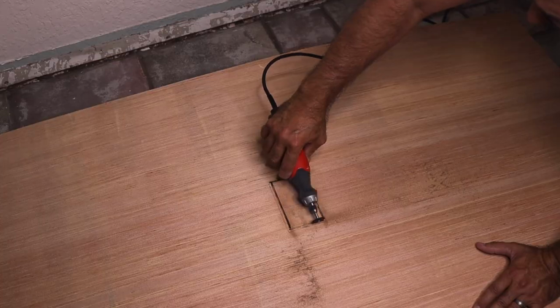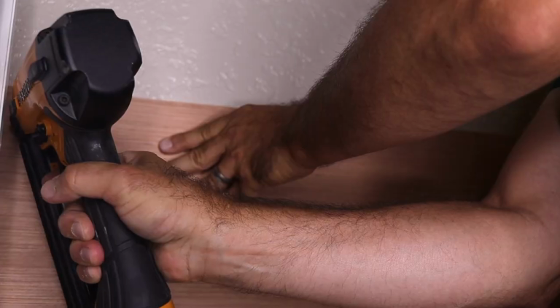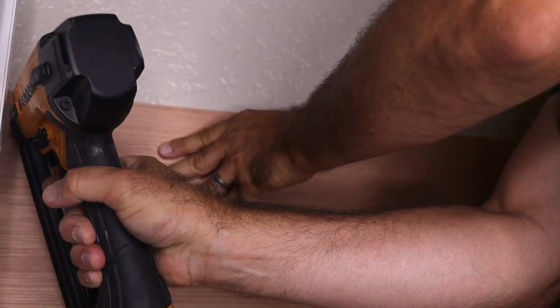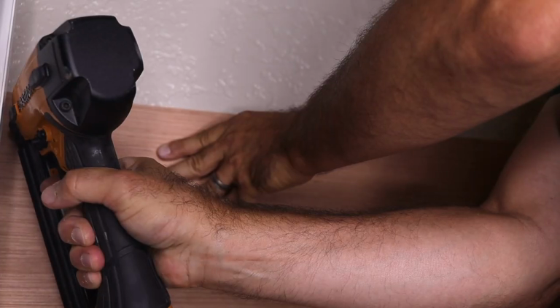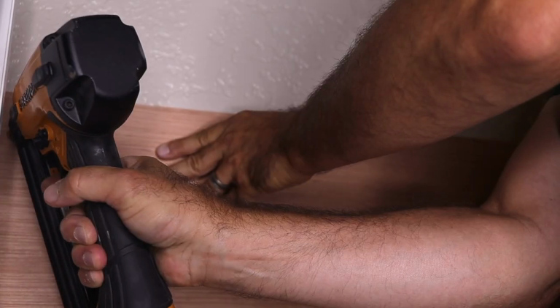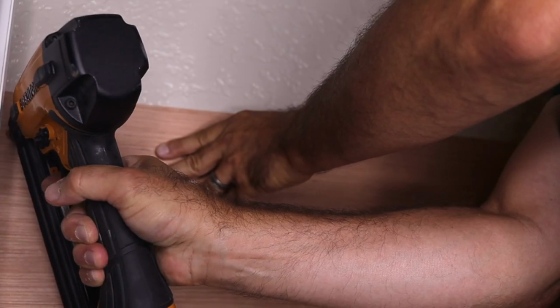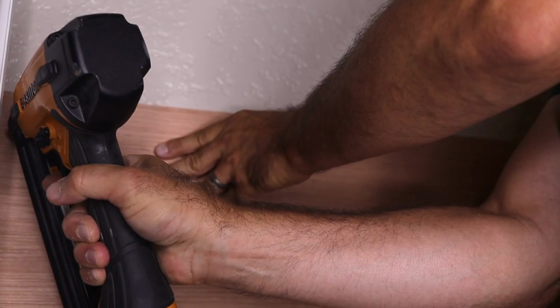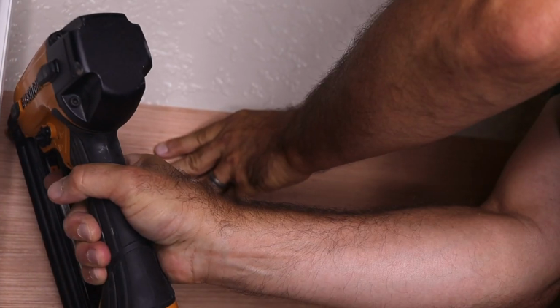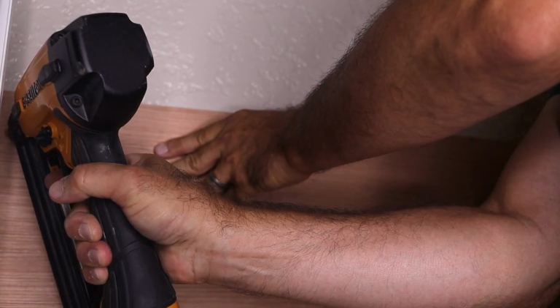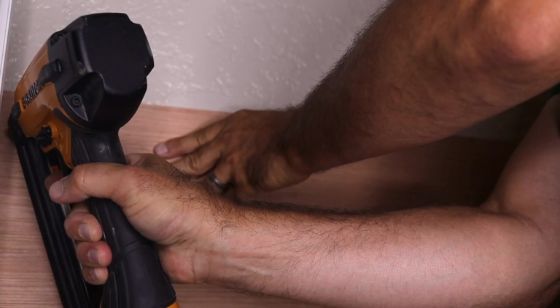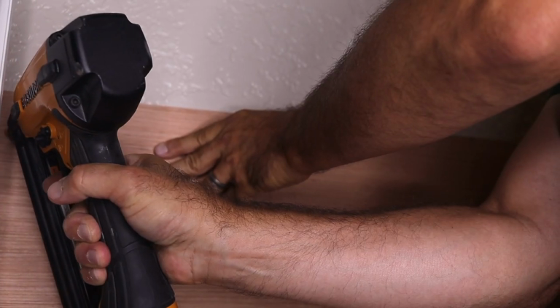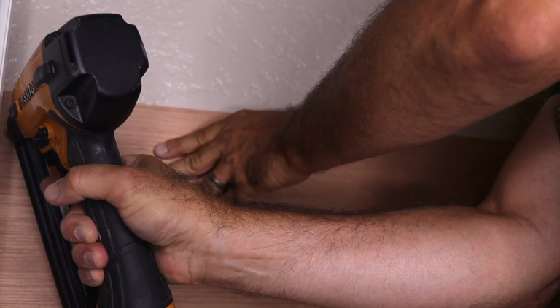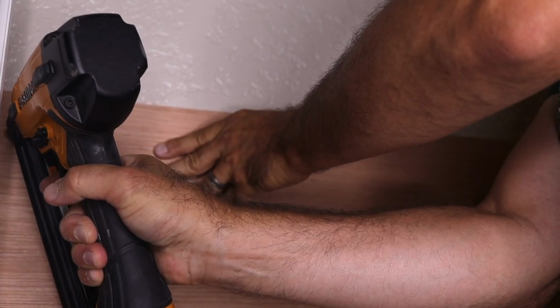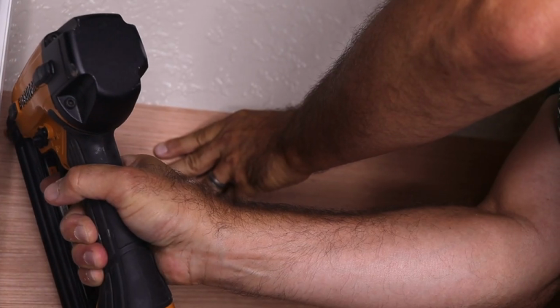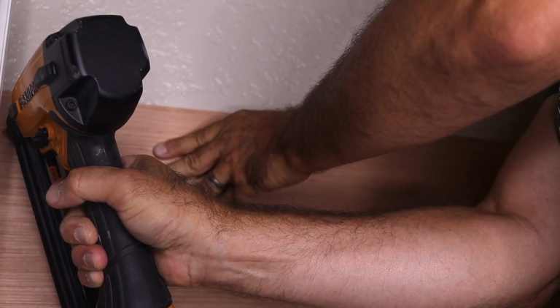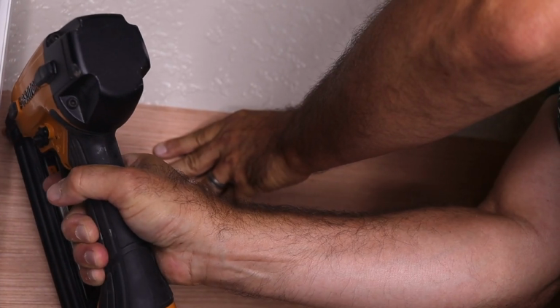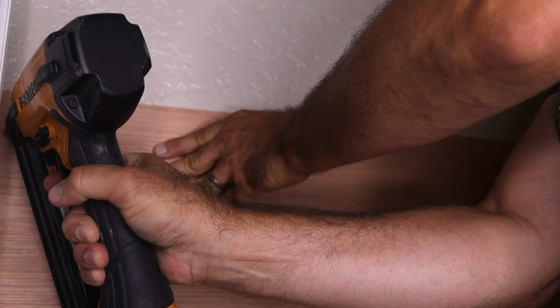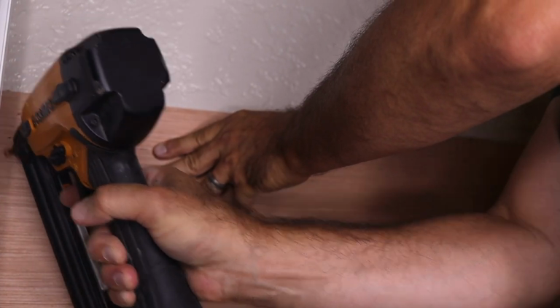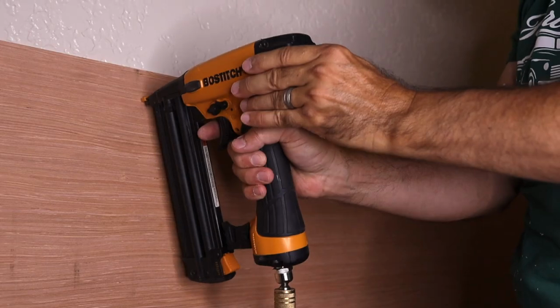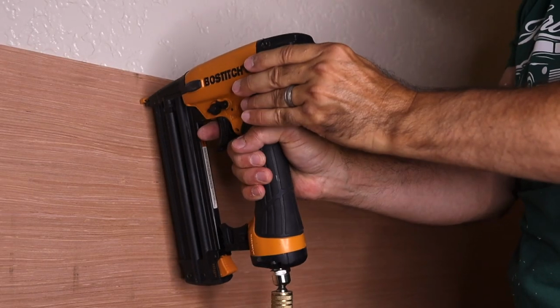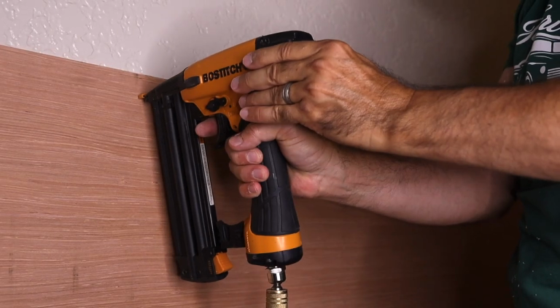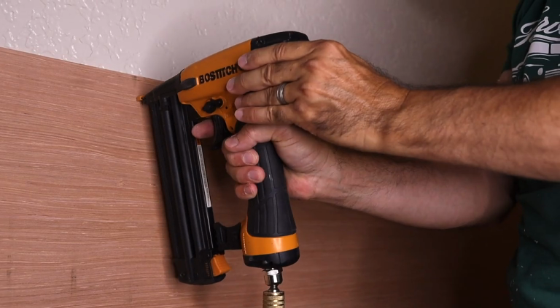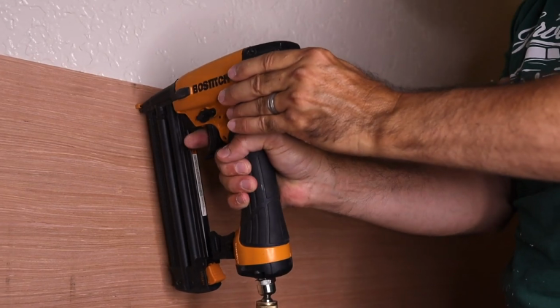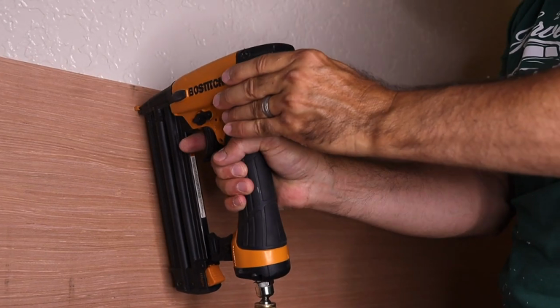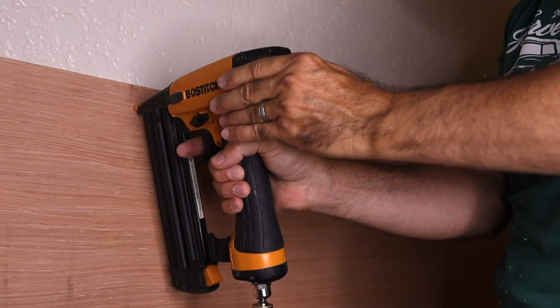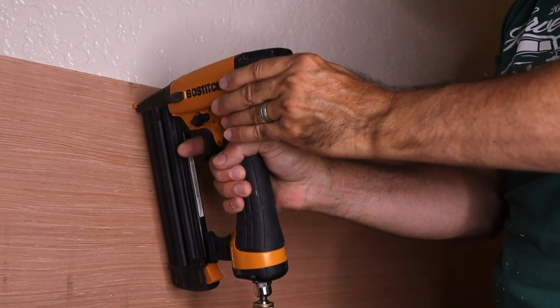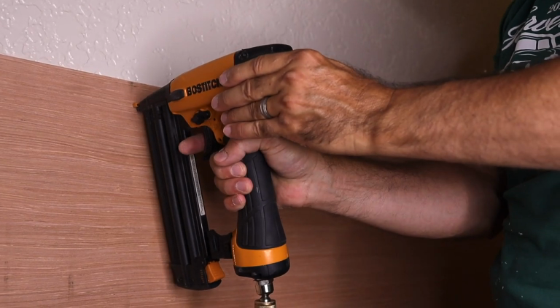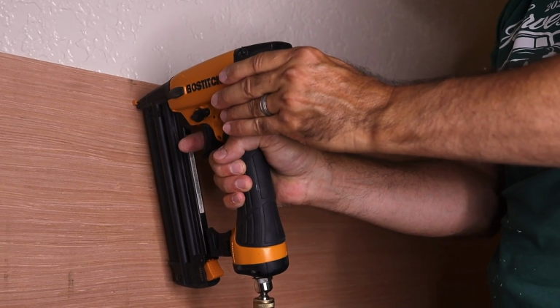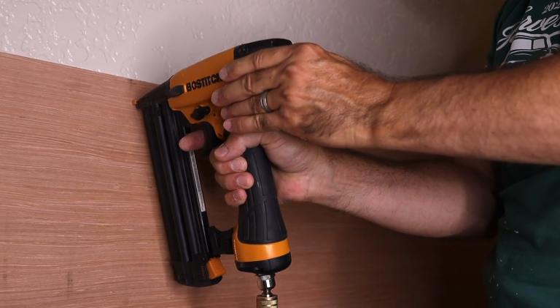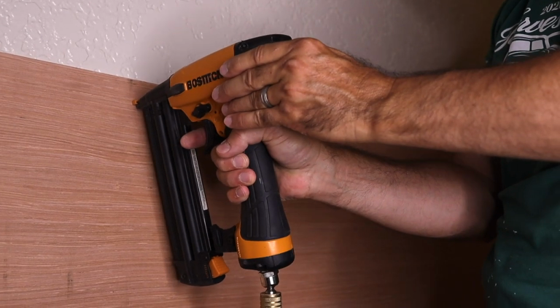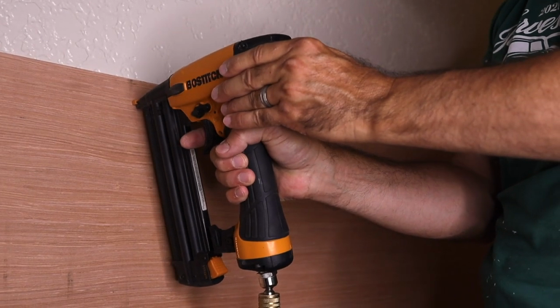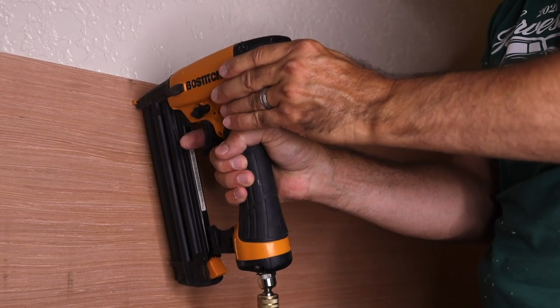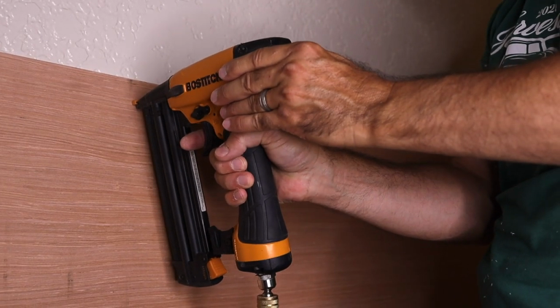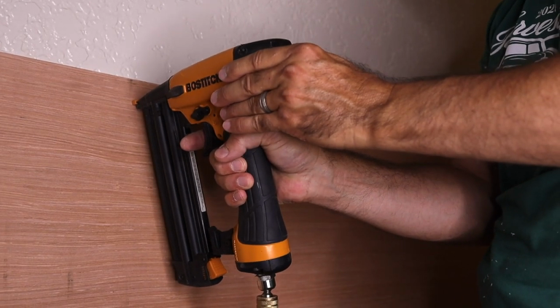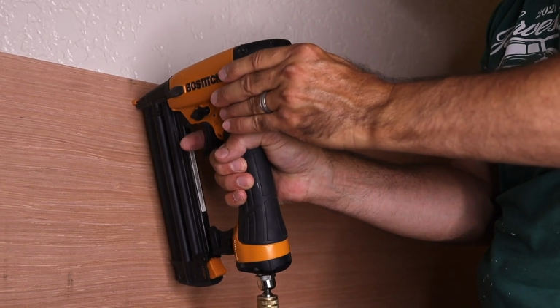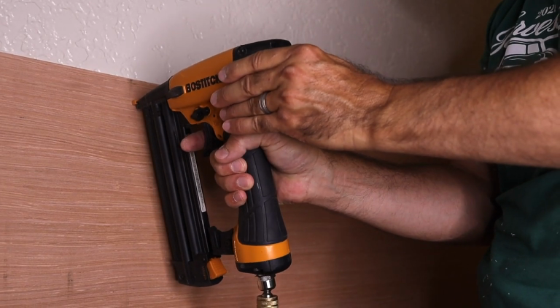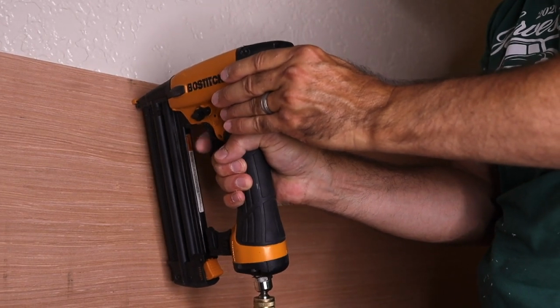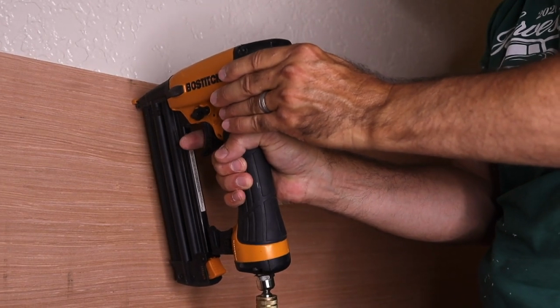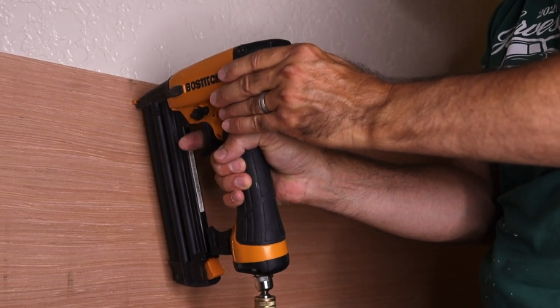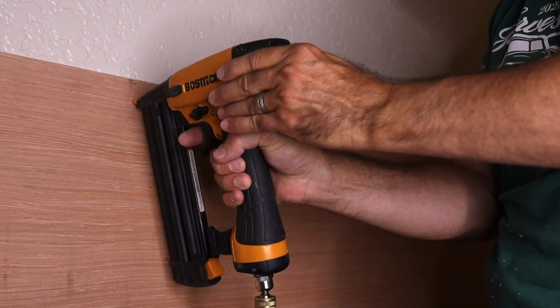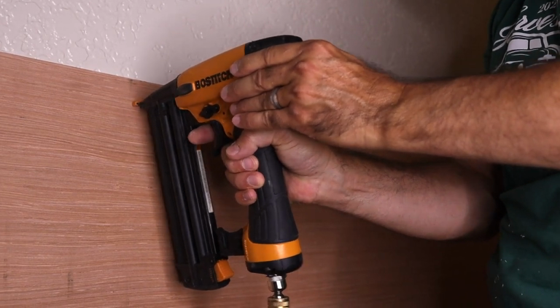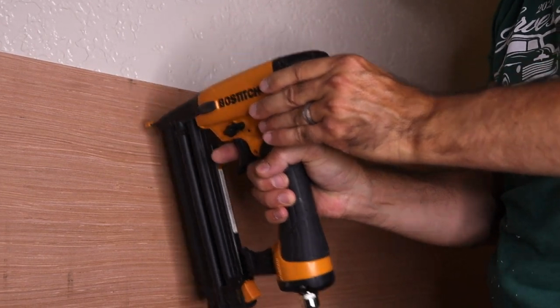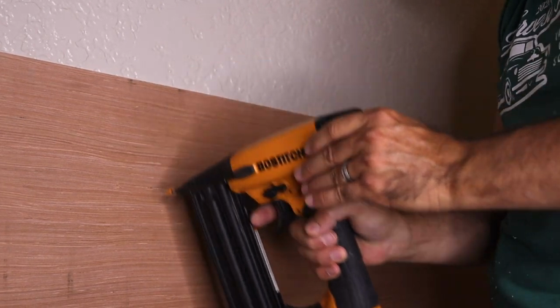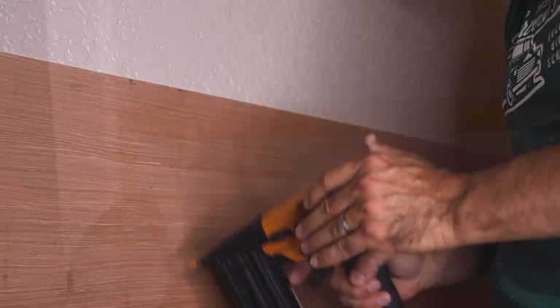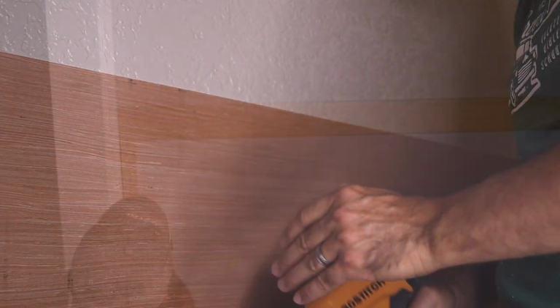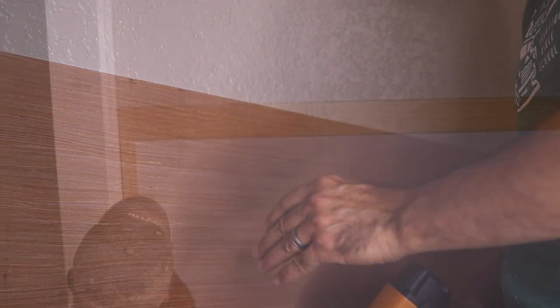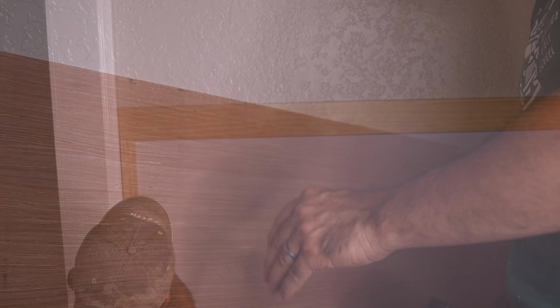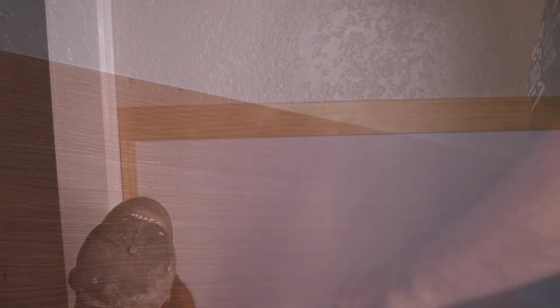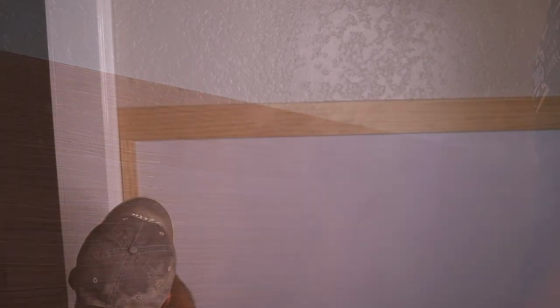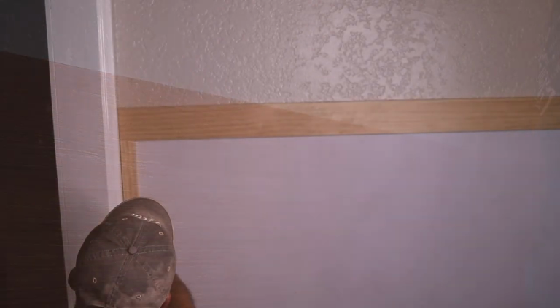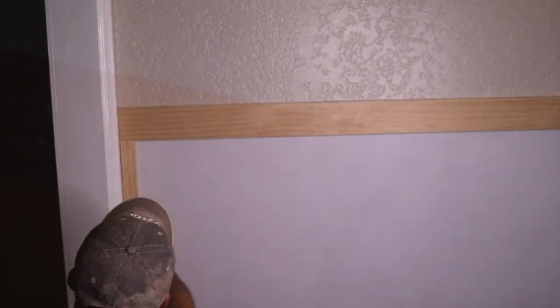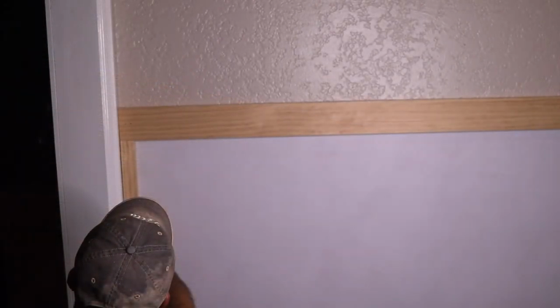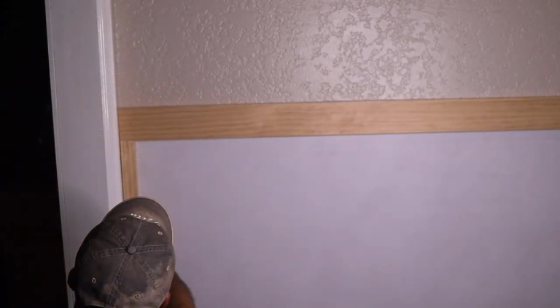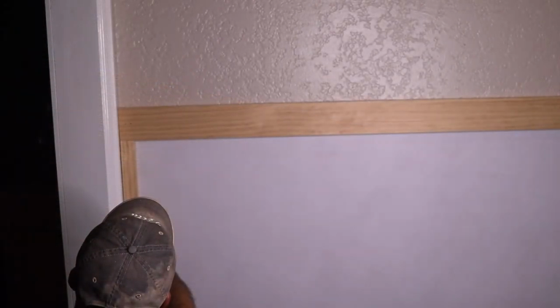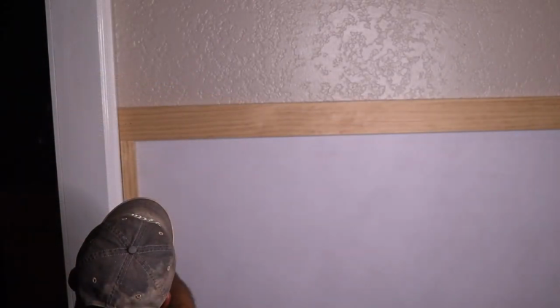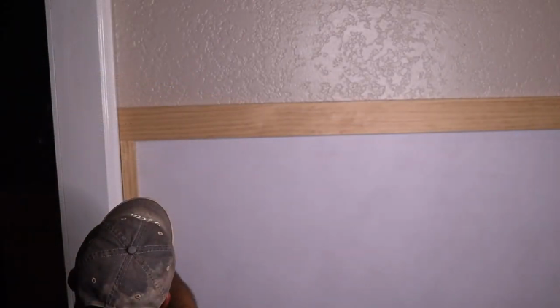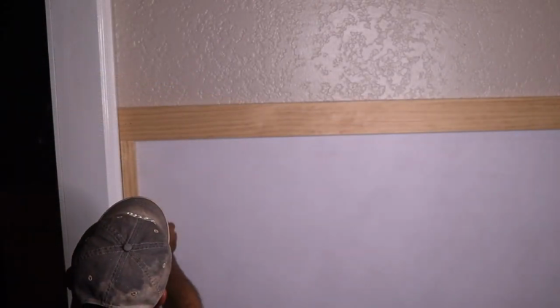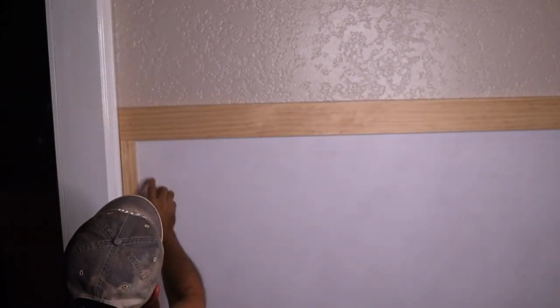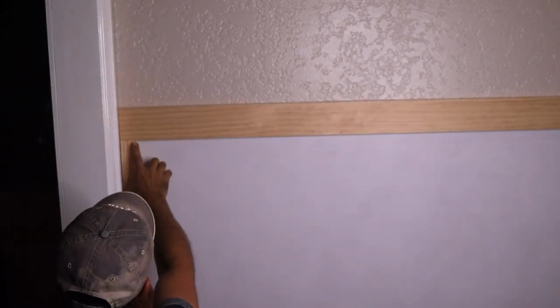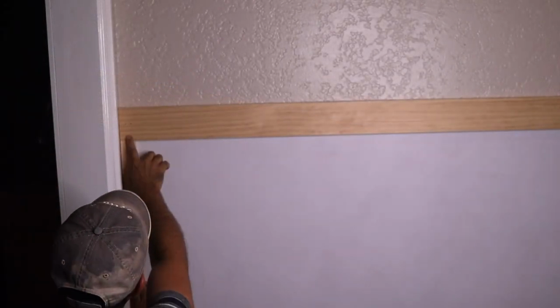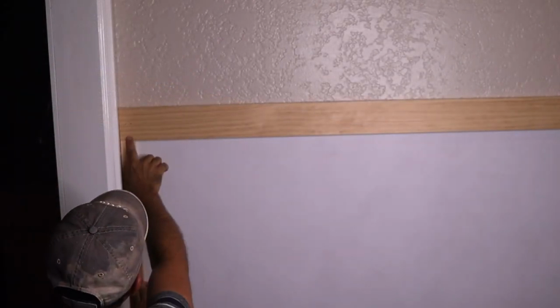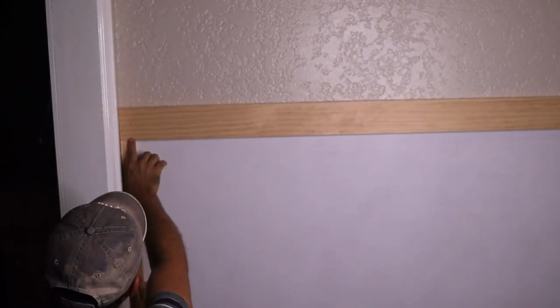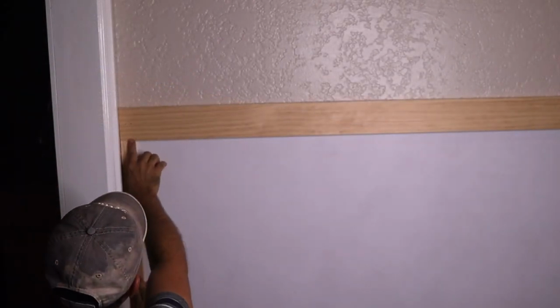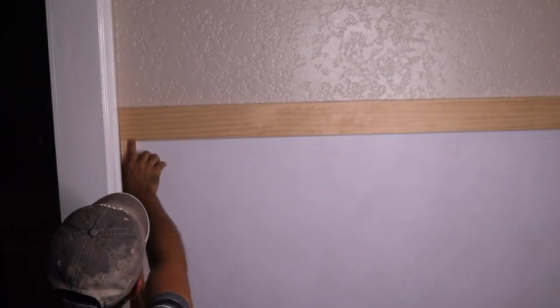You can use nails and glue to secure the boards to the wall. The measurements are listed below.